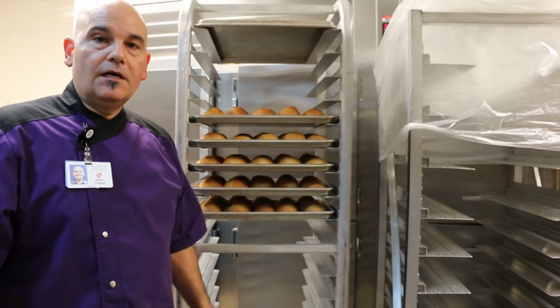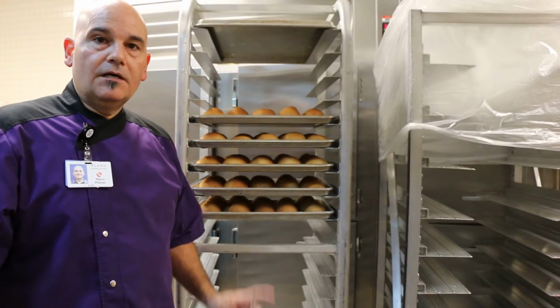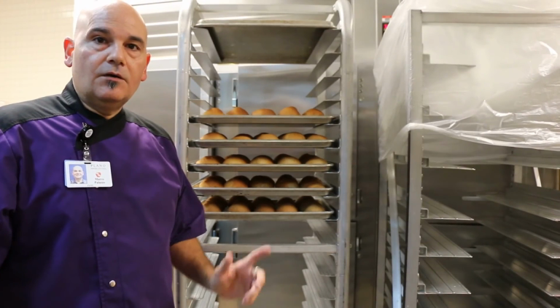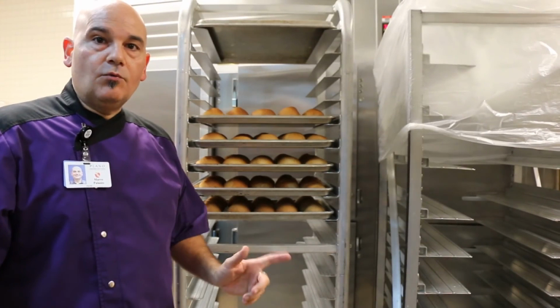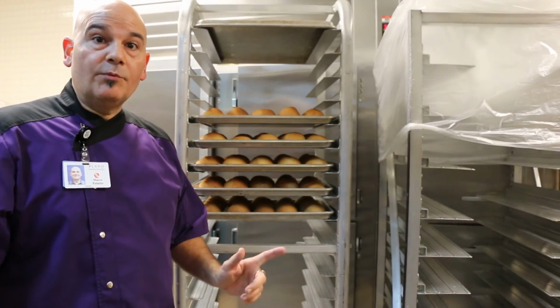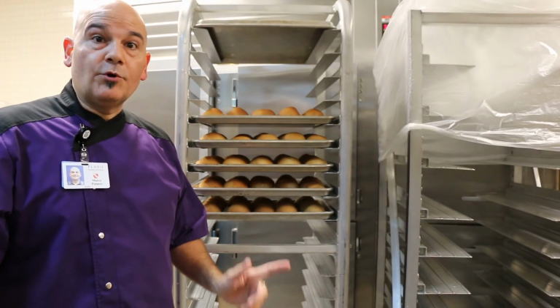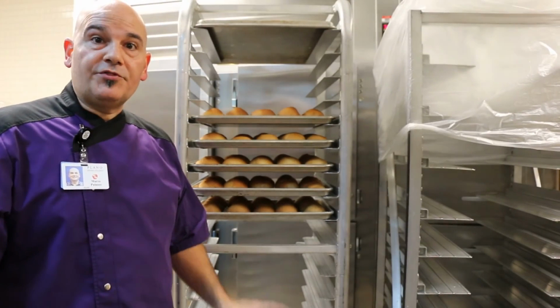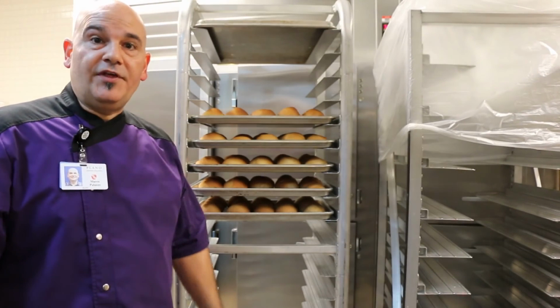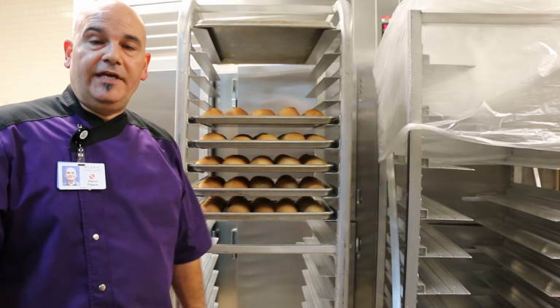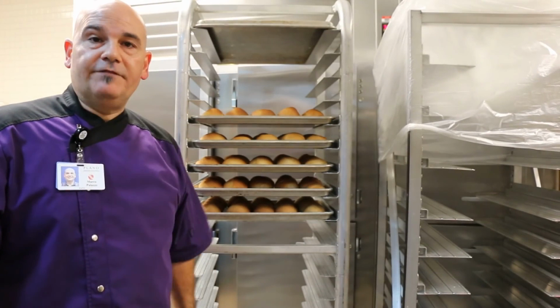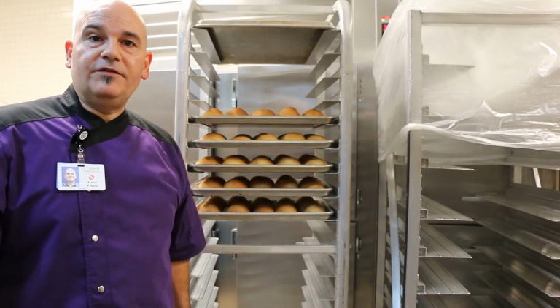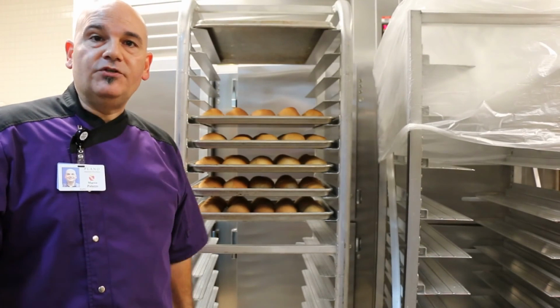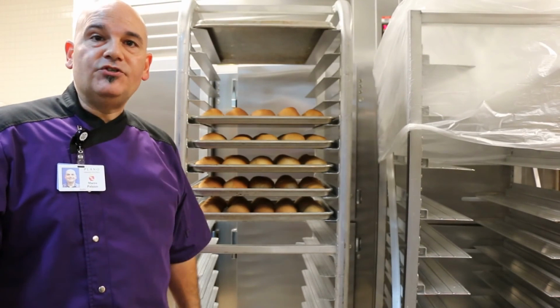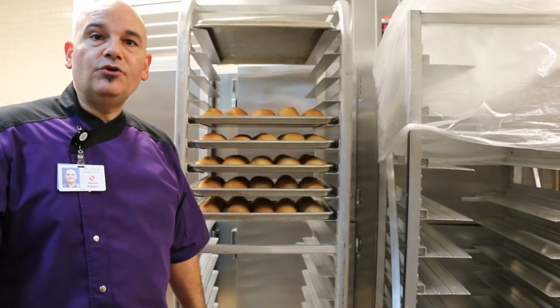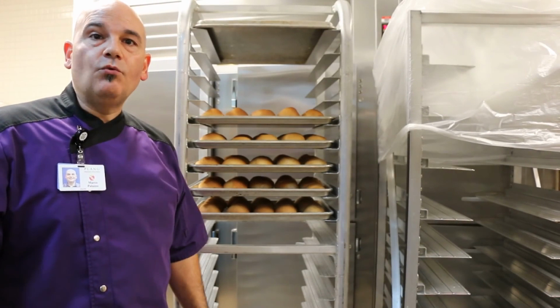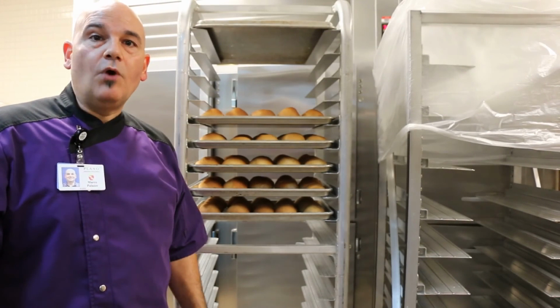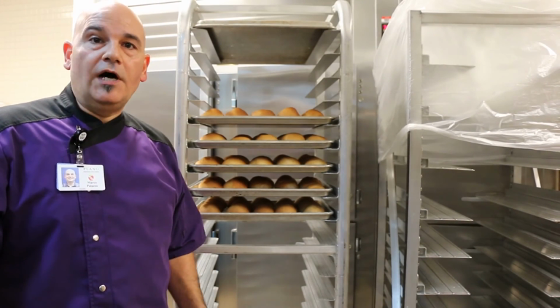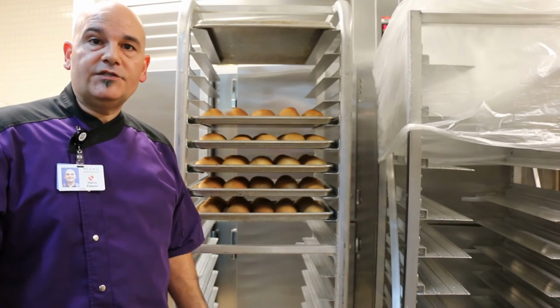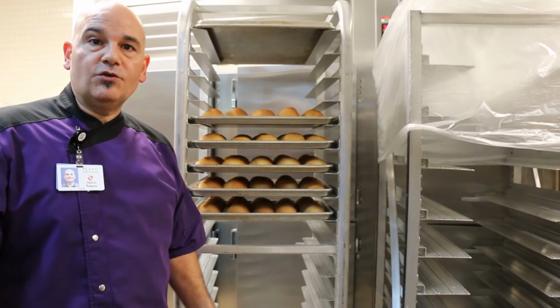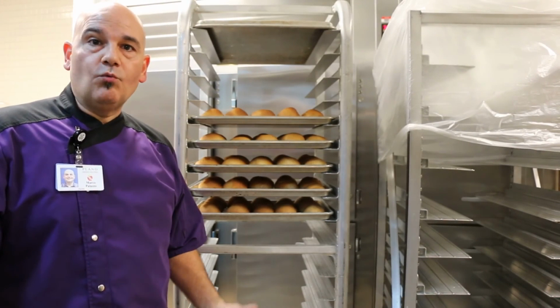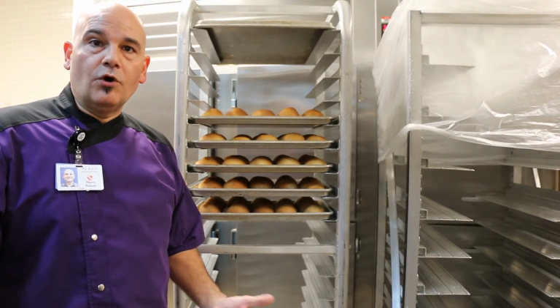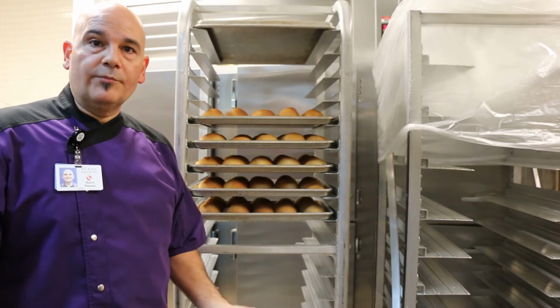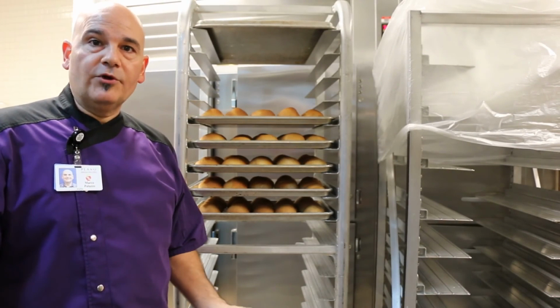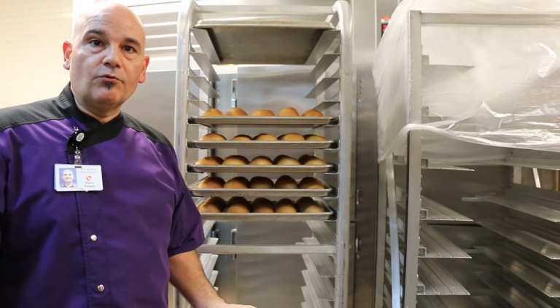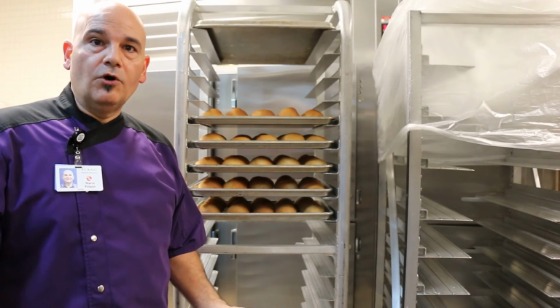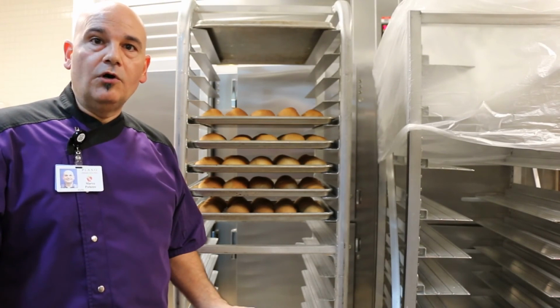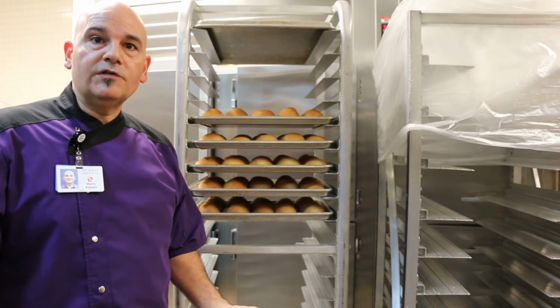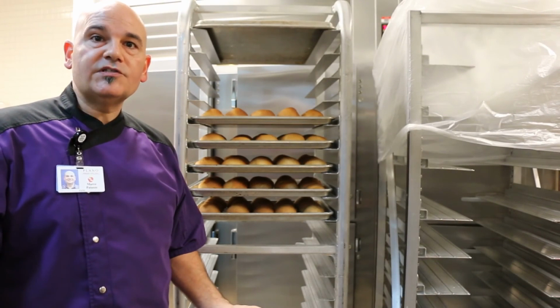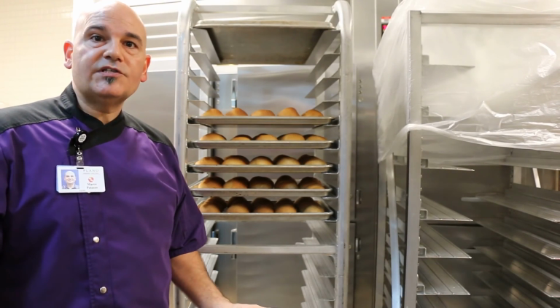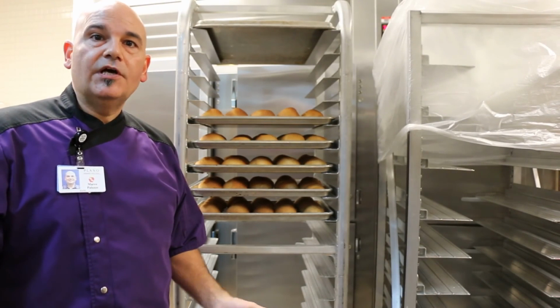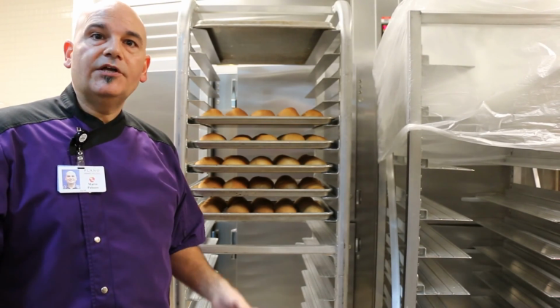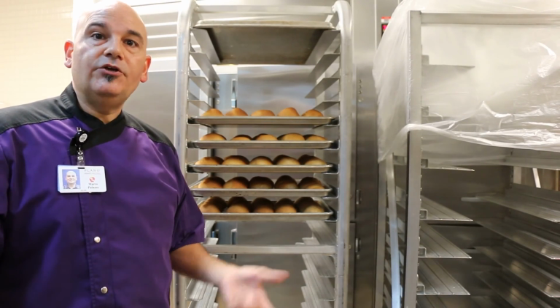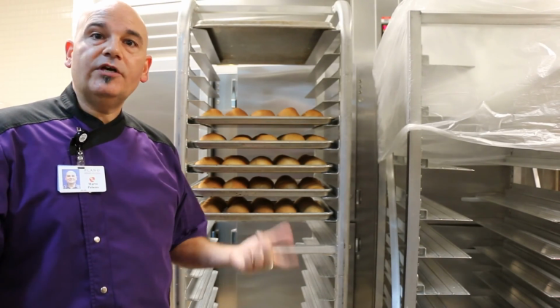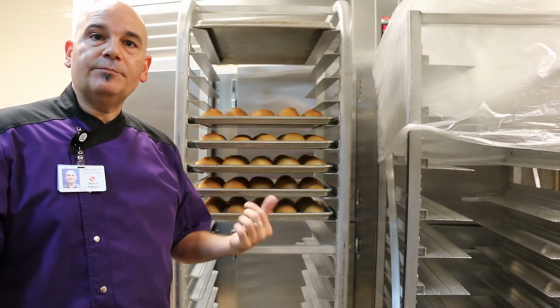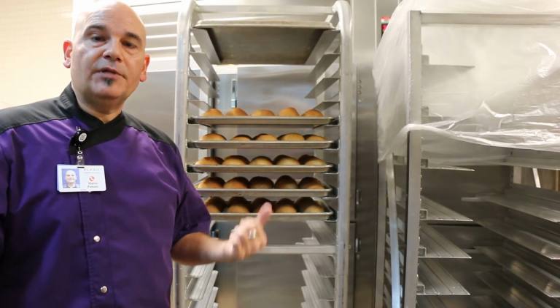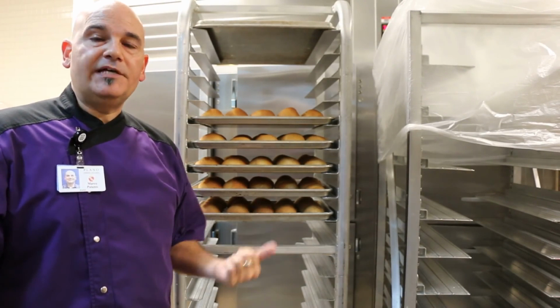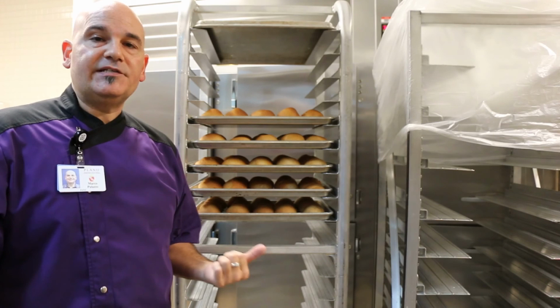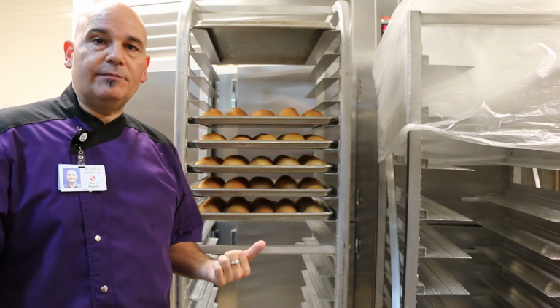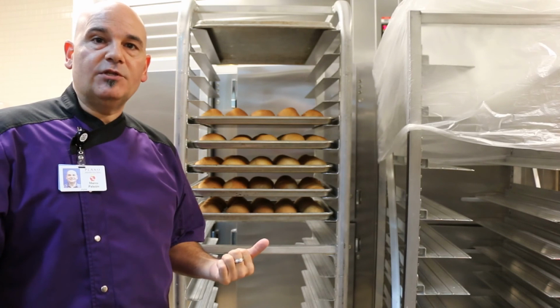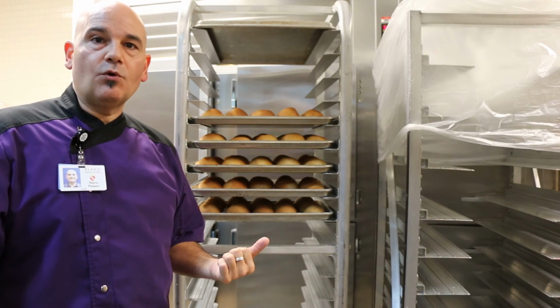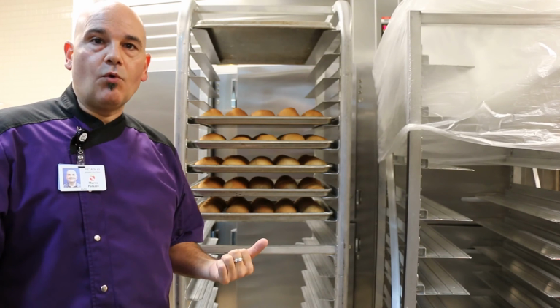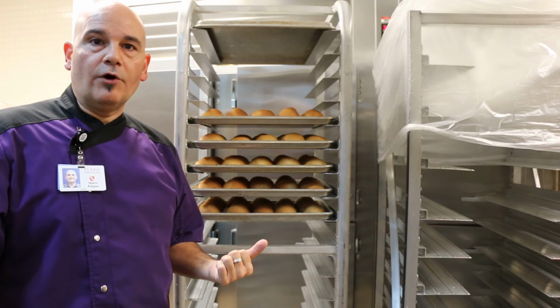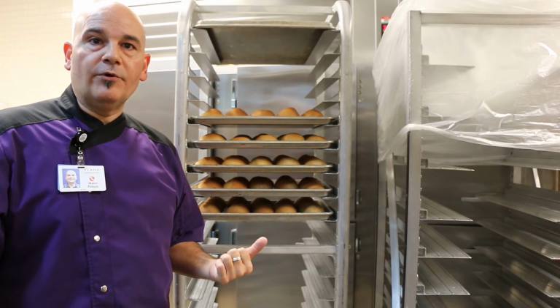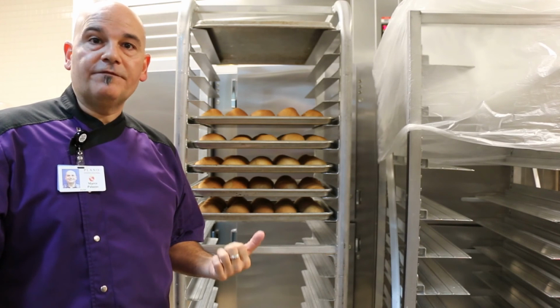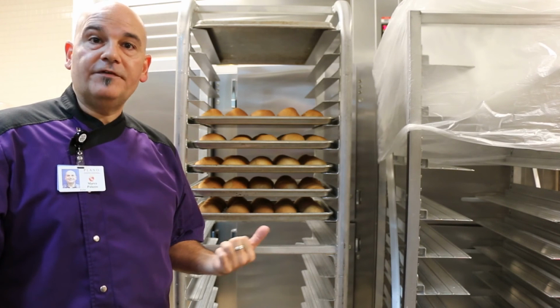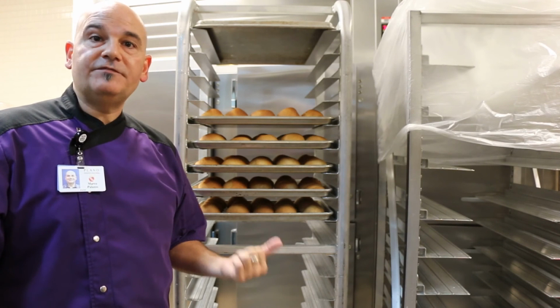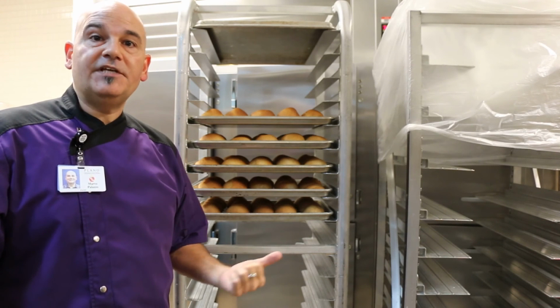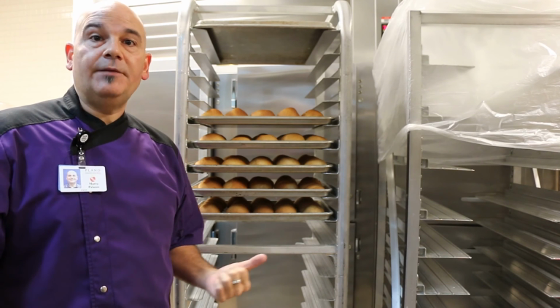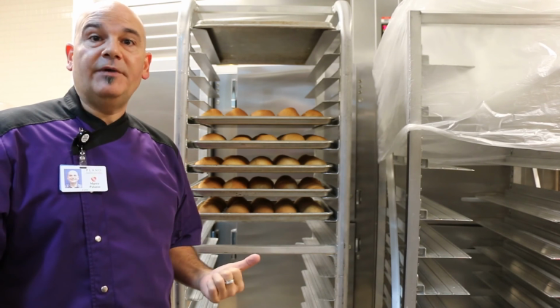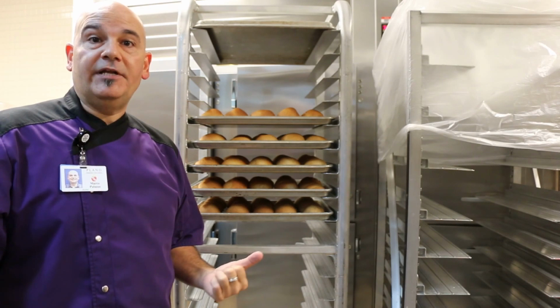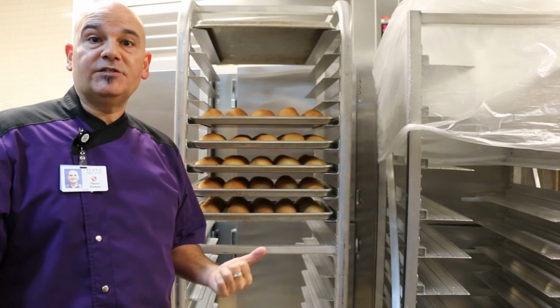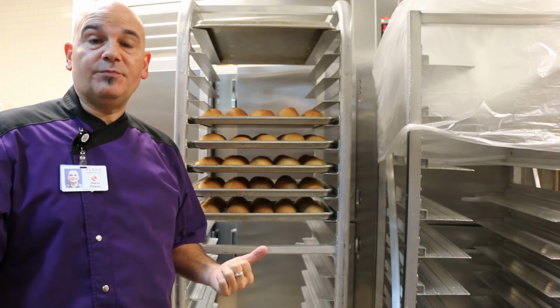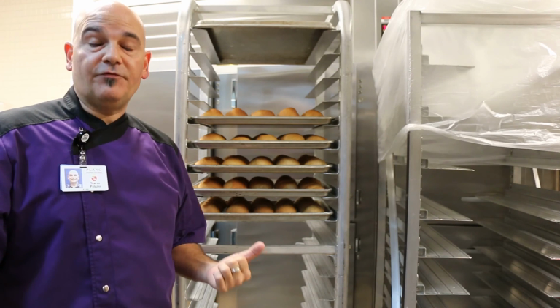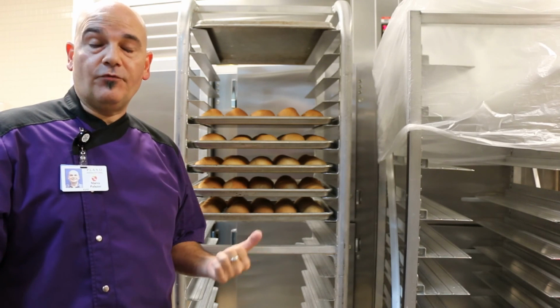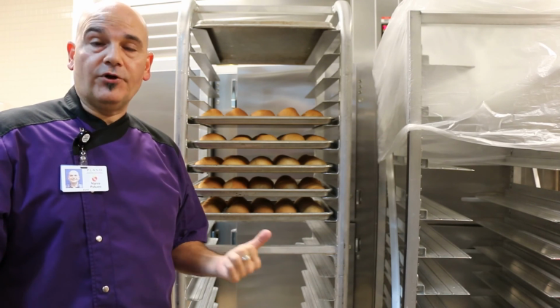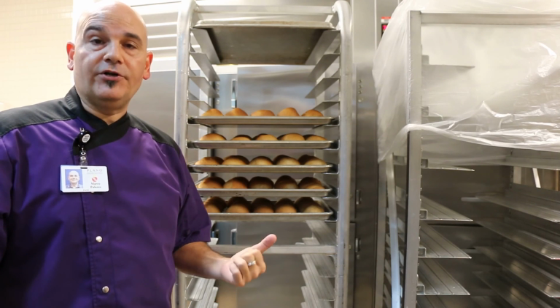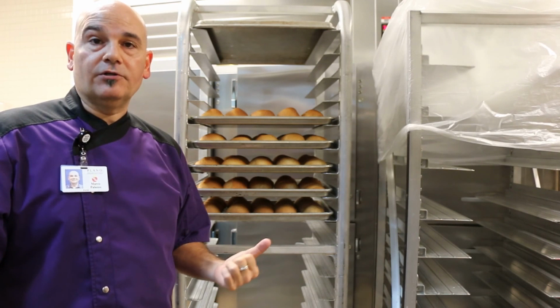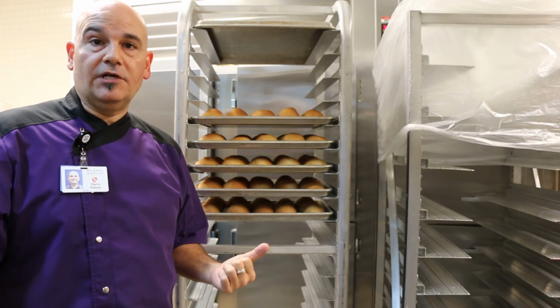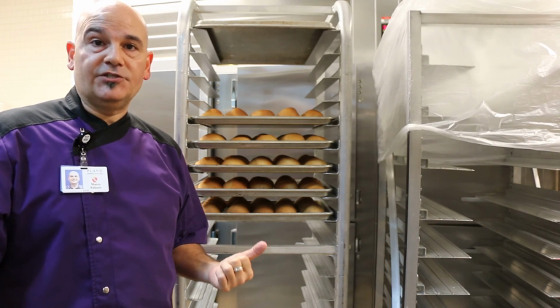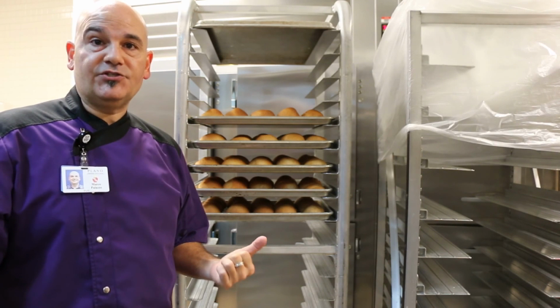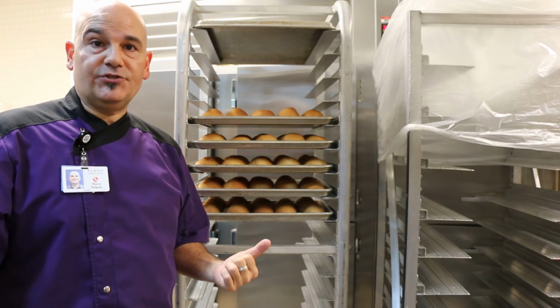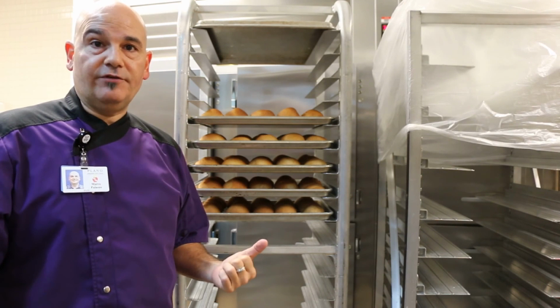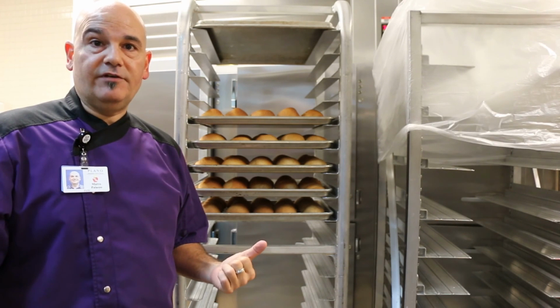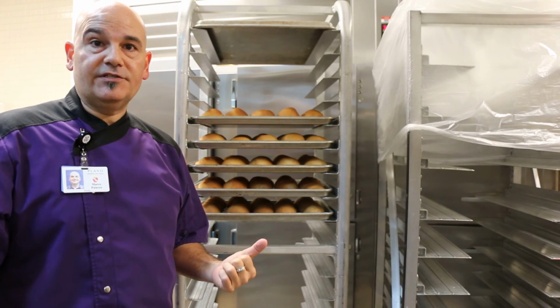One more thing — if you do want to warm your rolls, you can place them in the warmer 15 minutes before your lunch service.